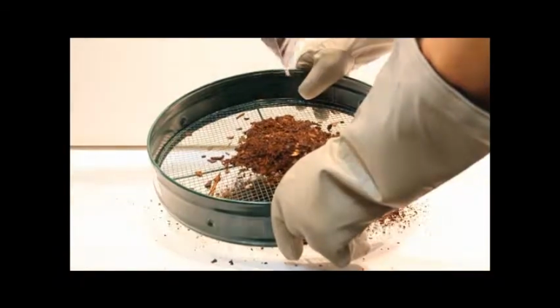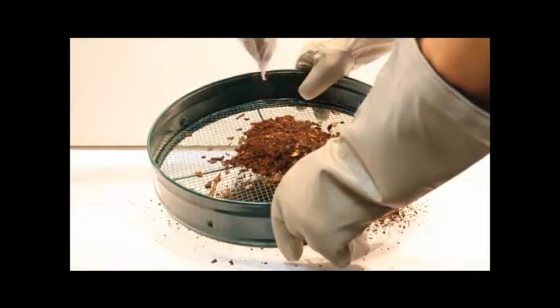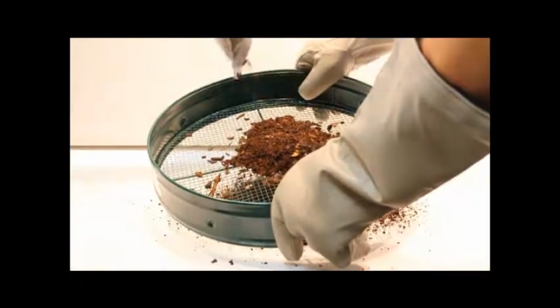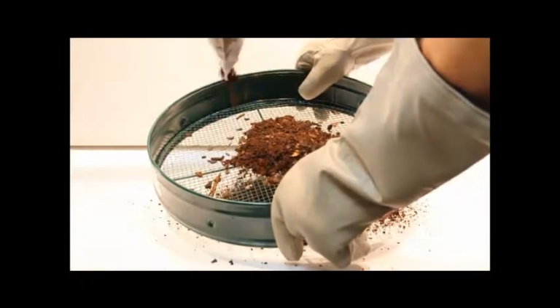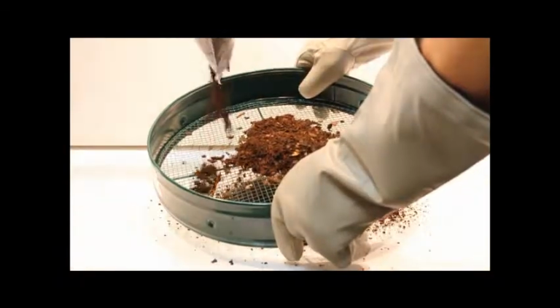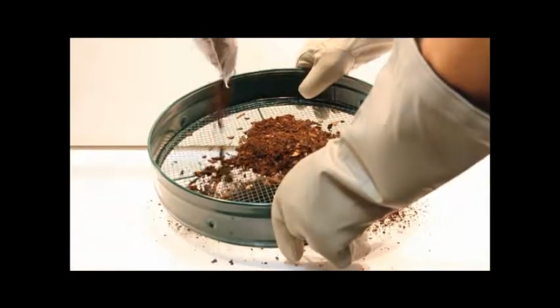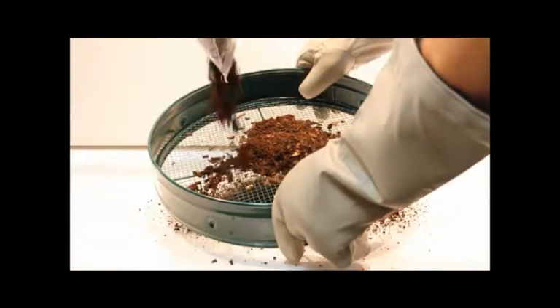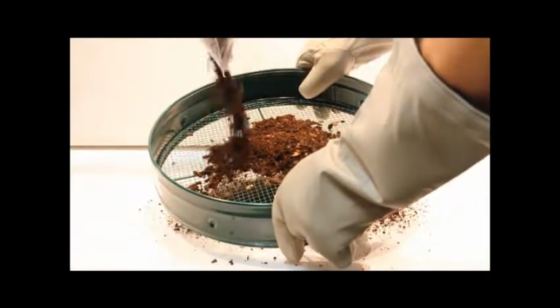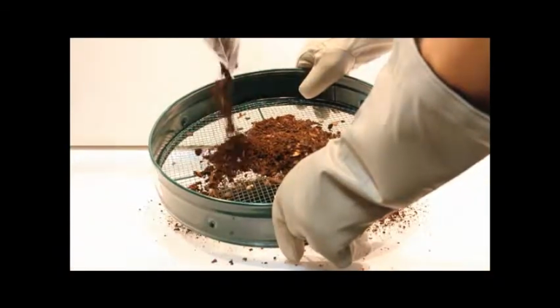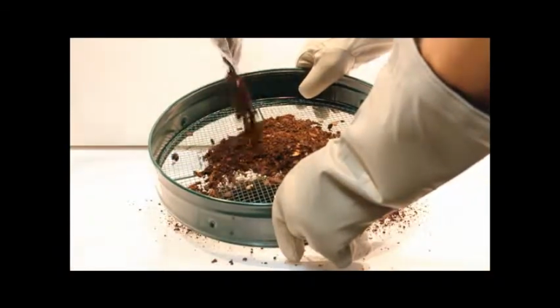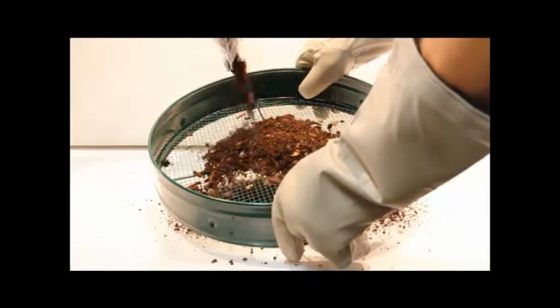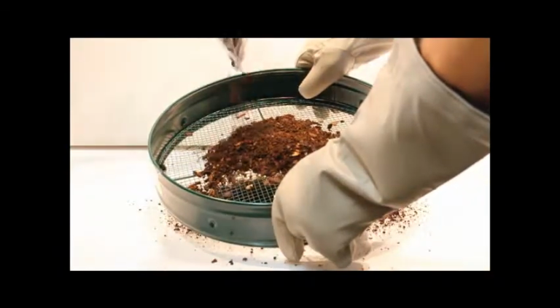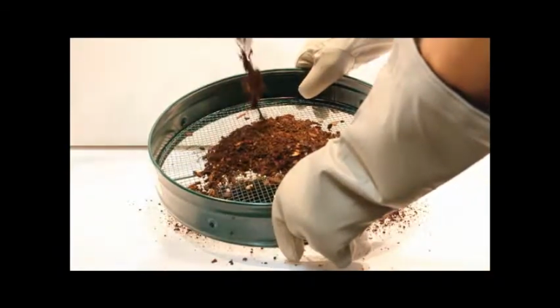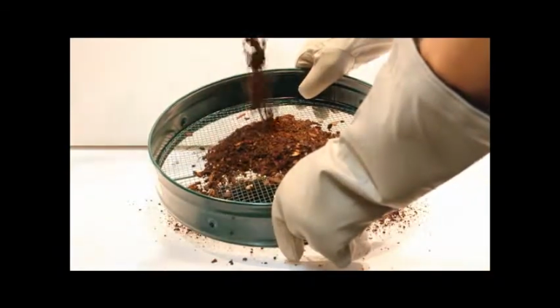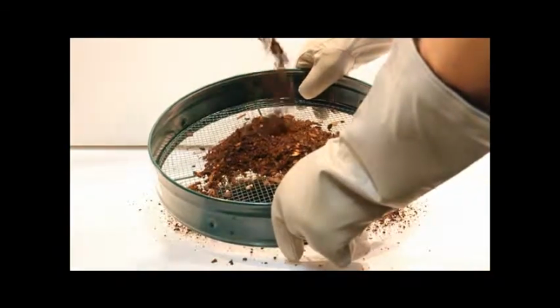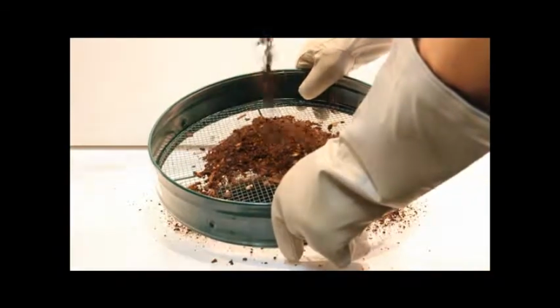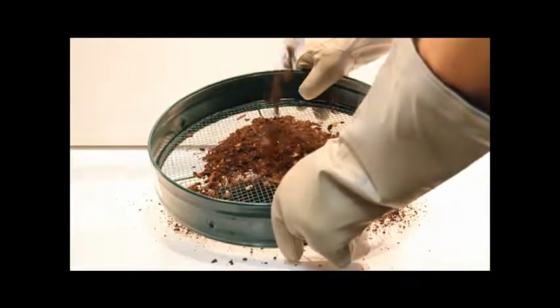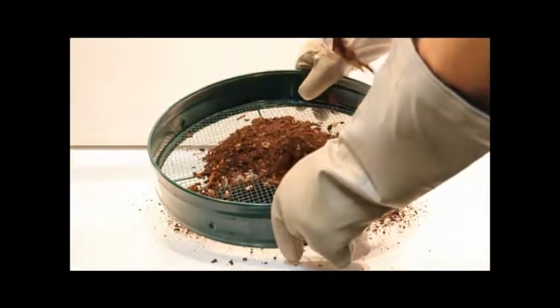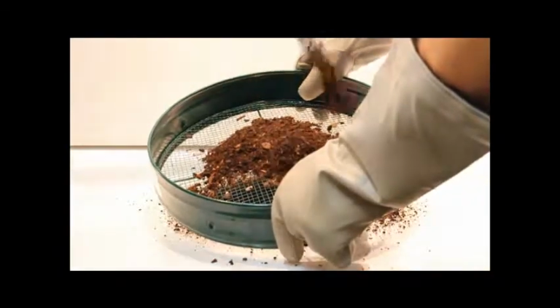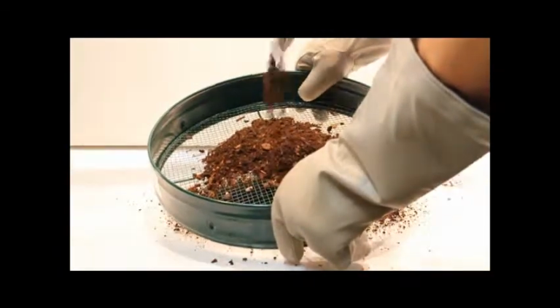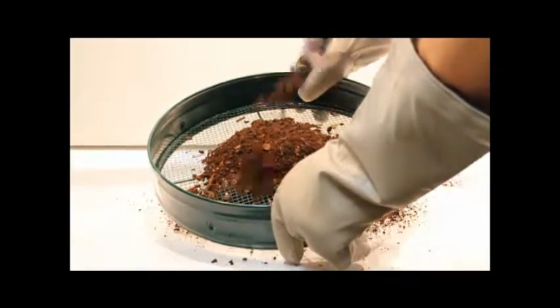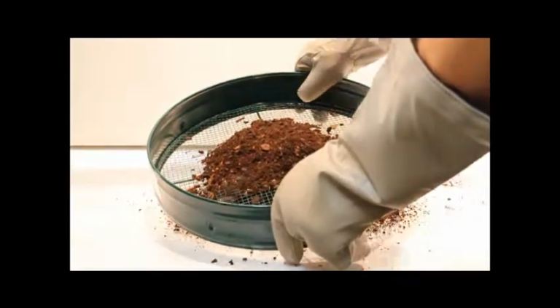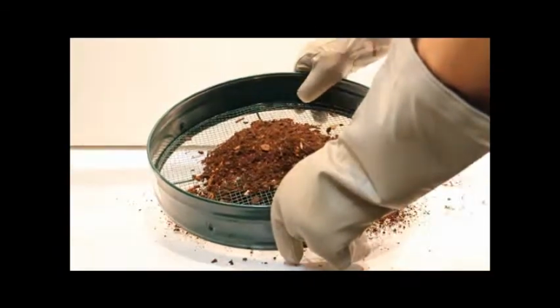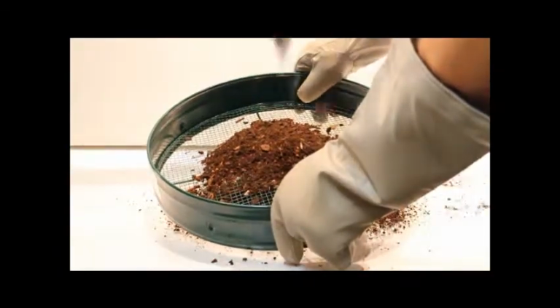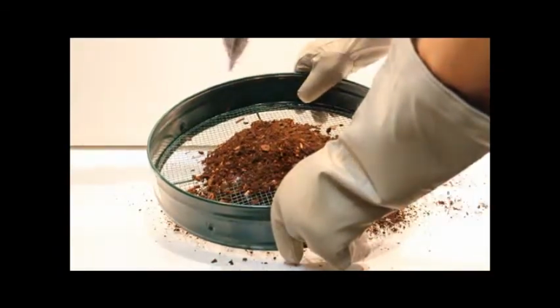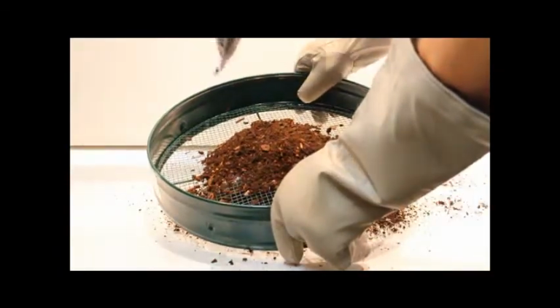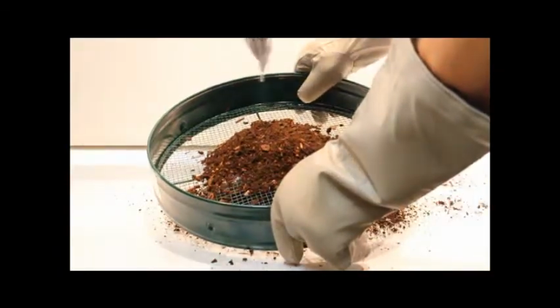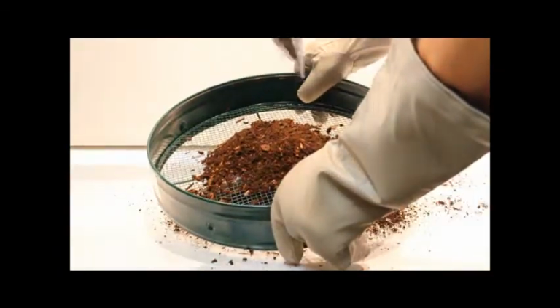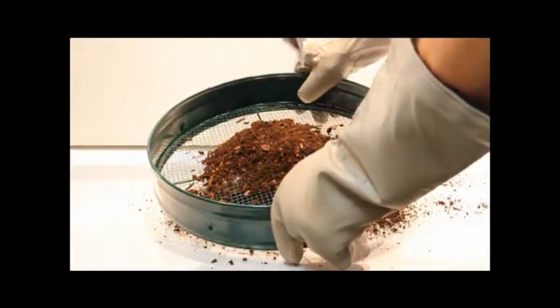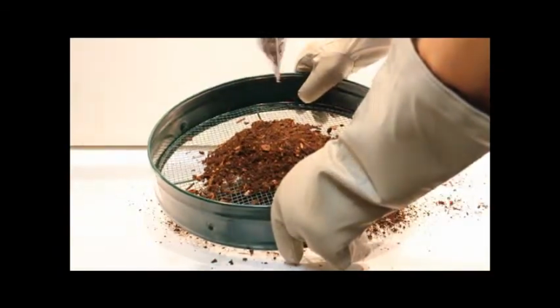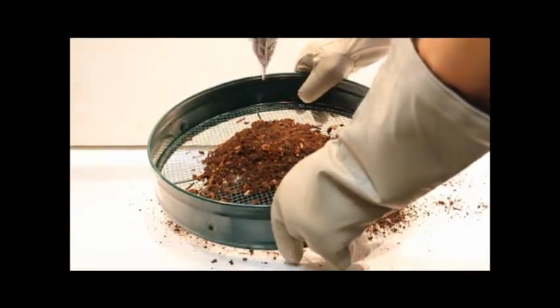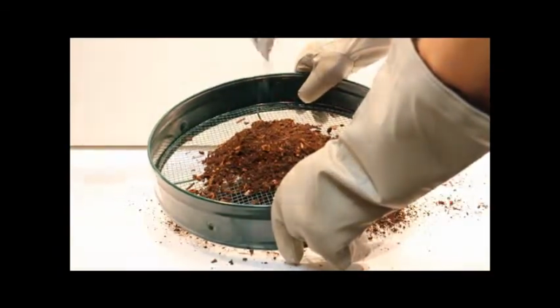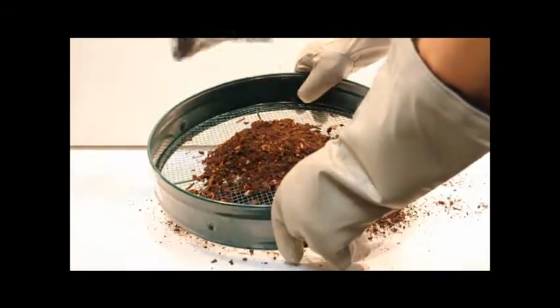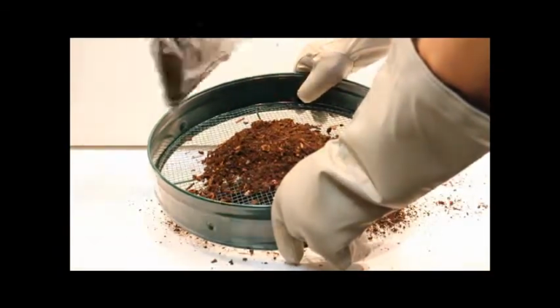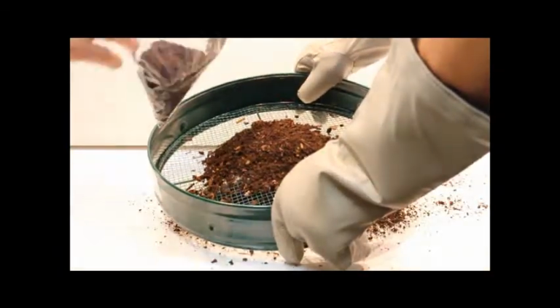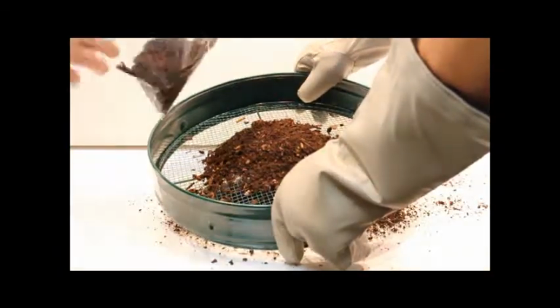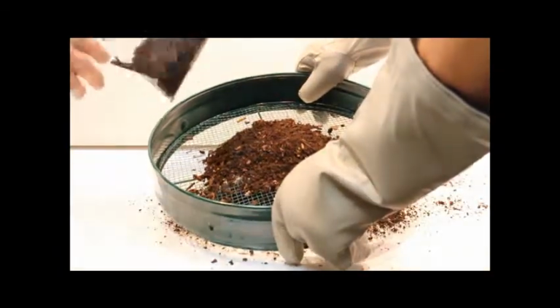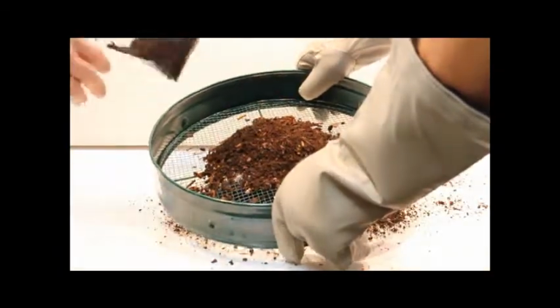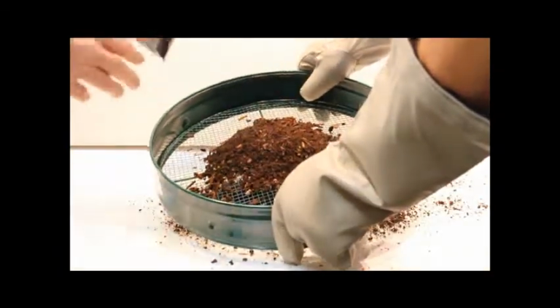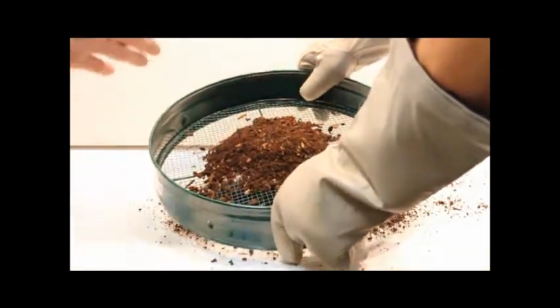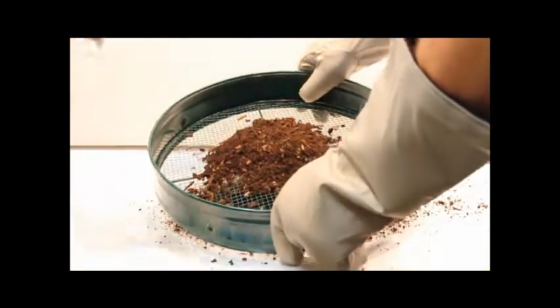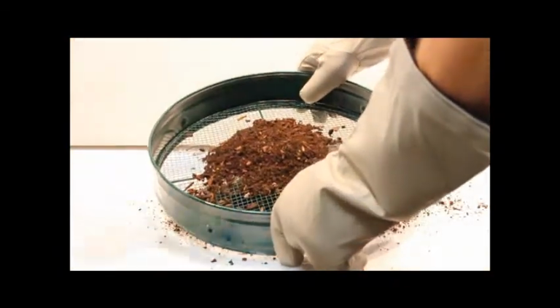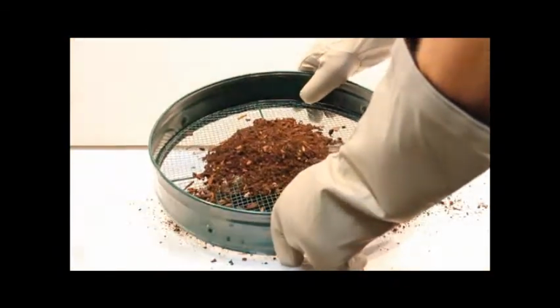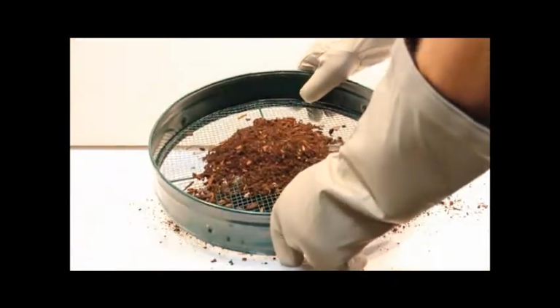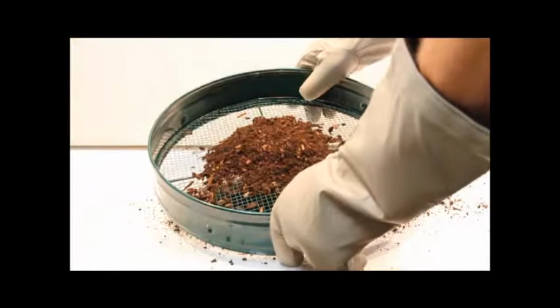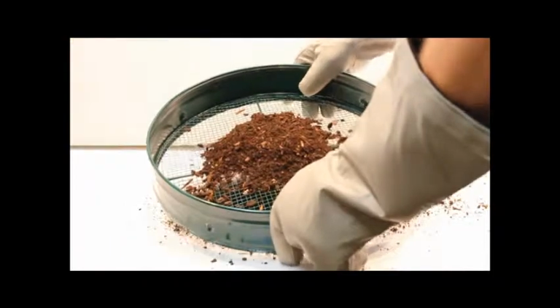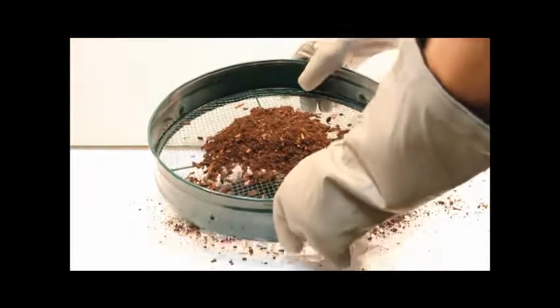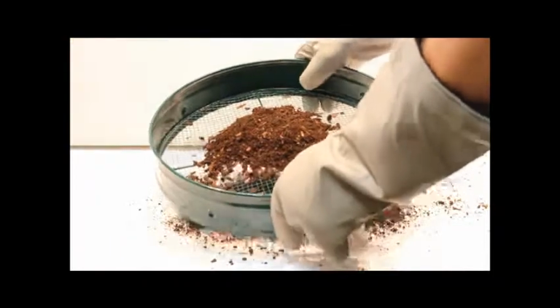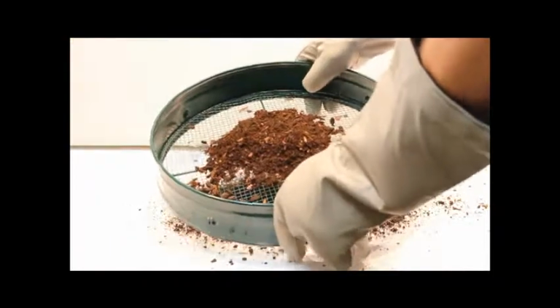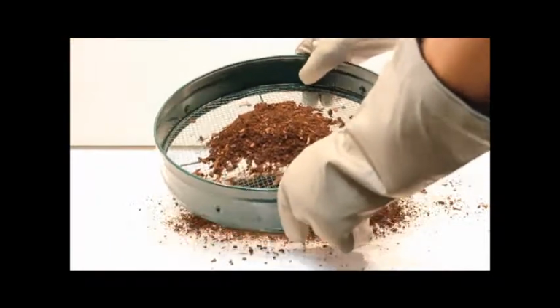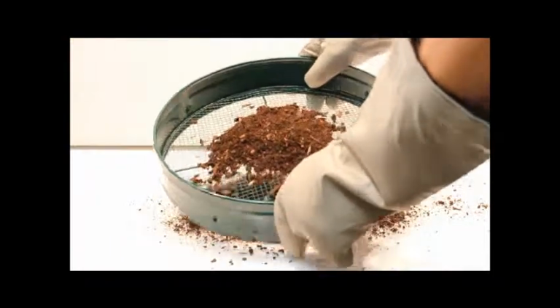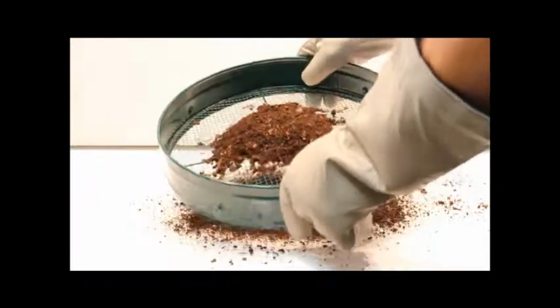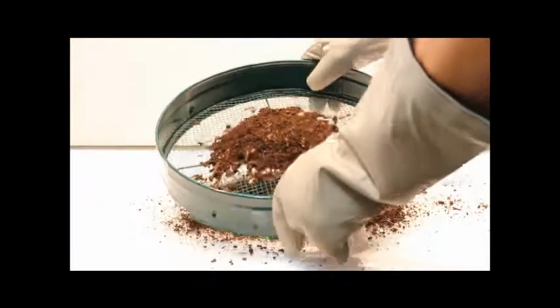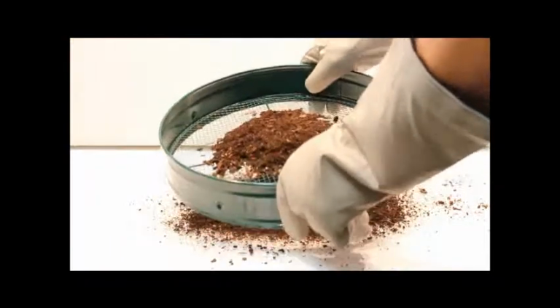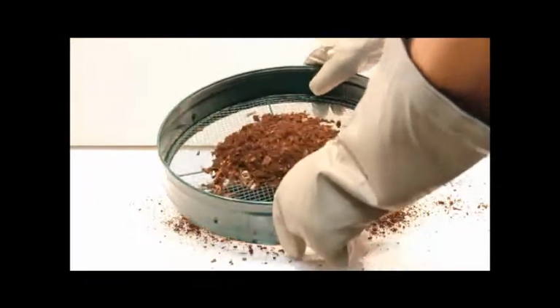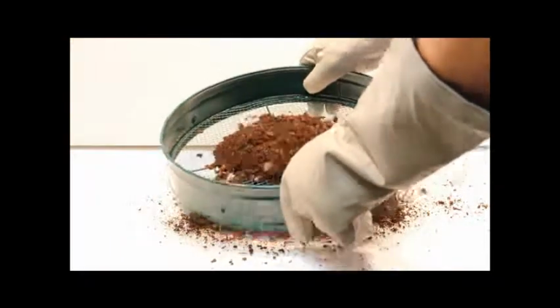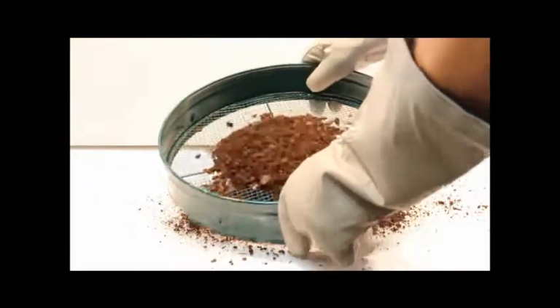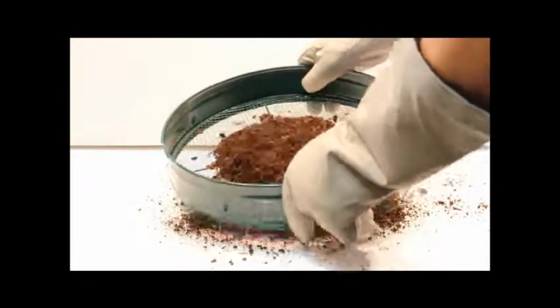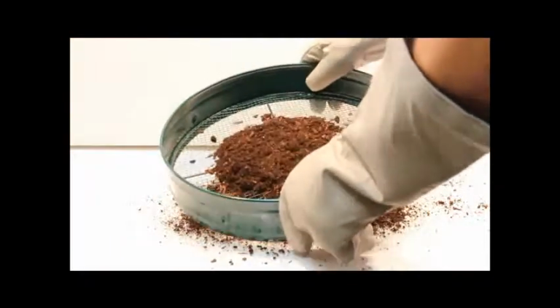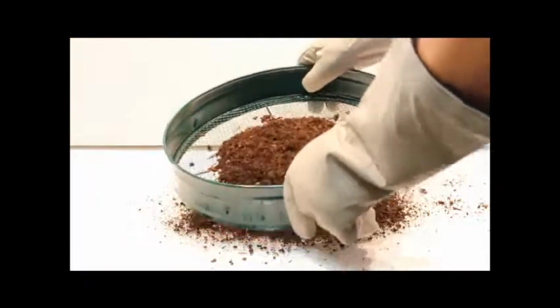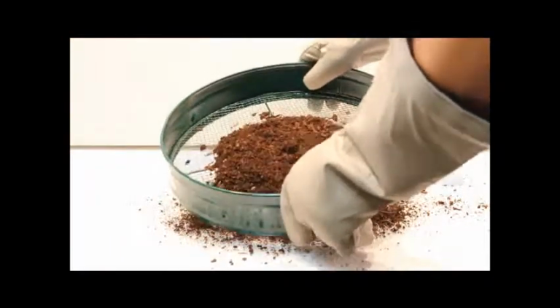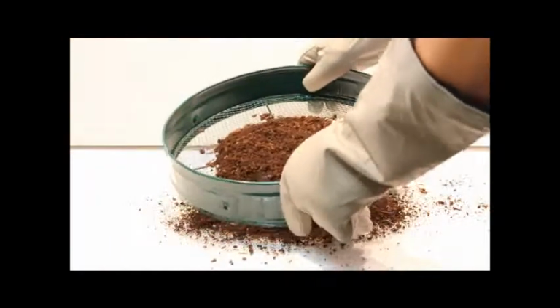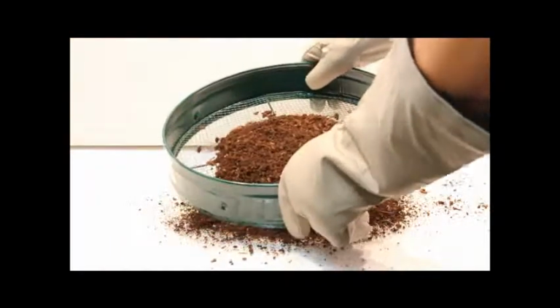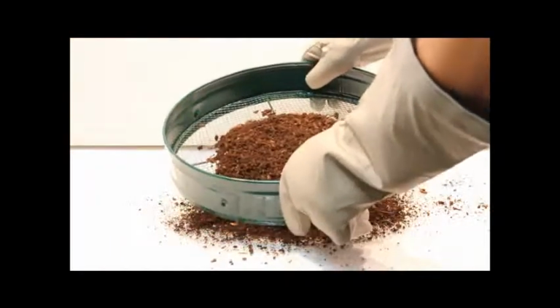Please note: if you are collecting samples in a known high radioactive area, please be sure to wear gloves and other protective gear.